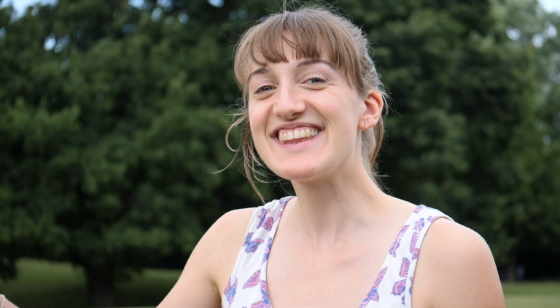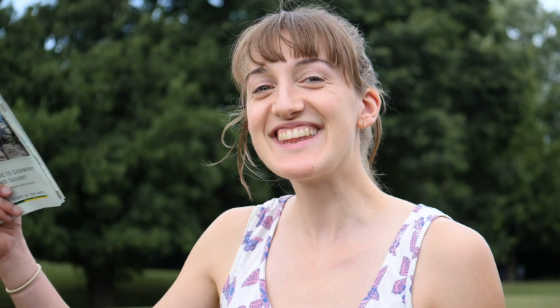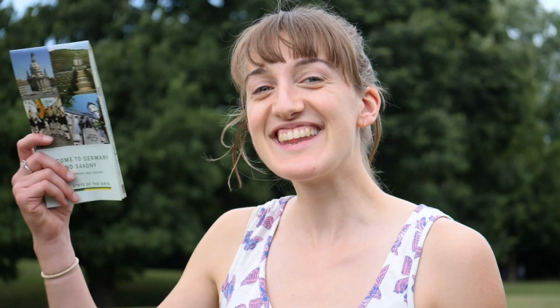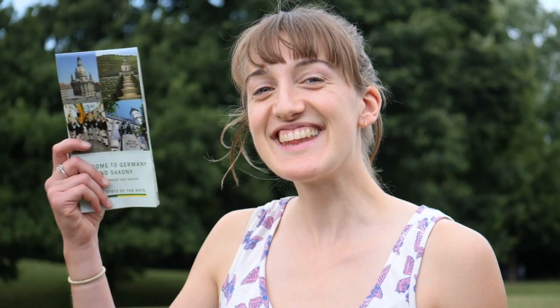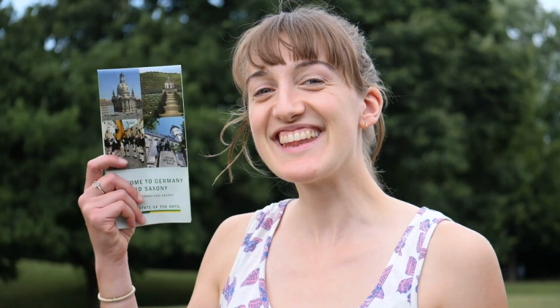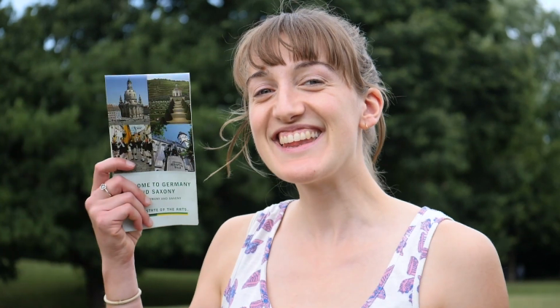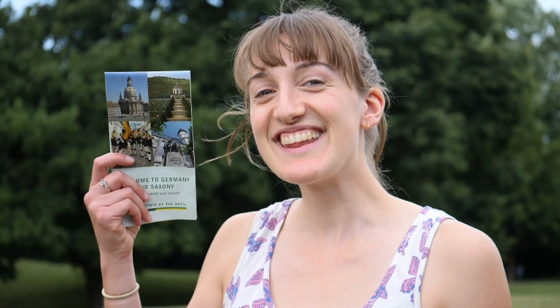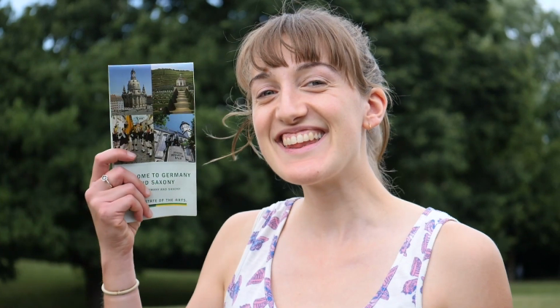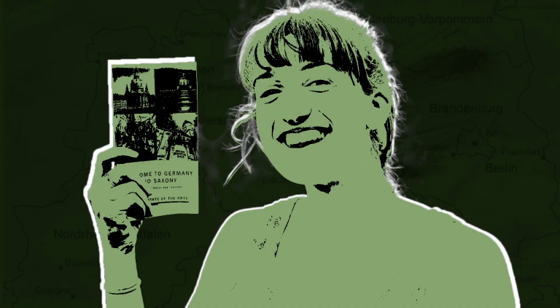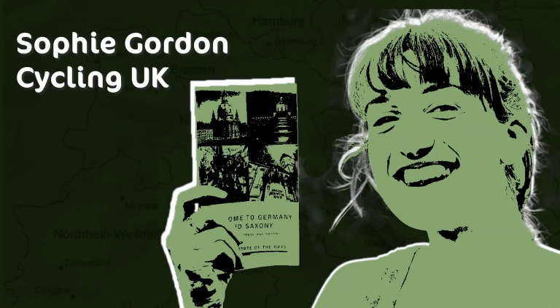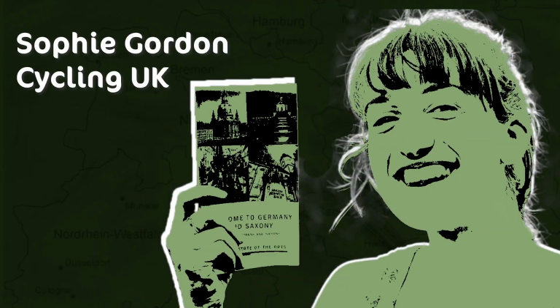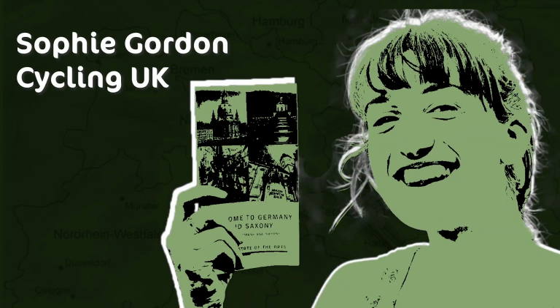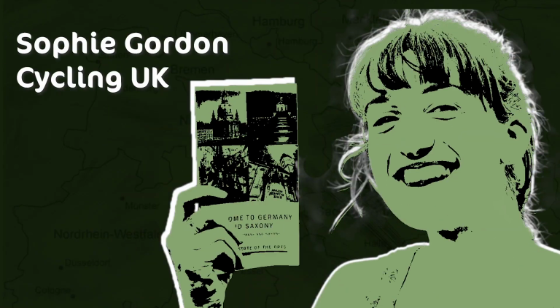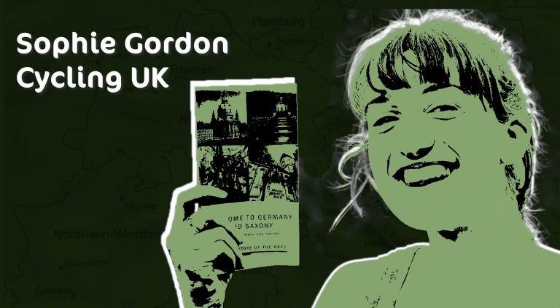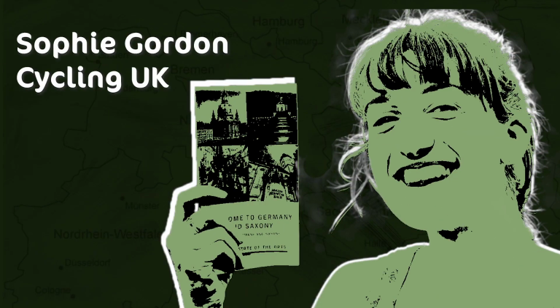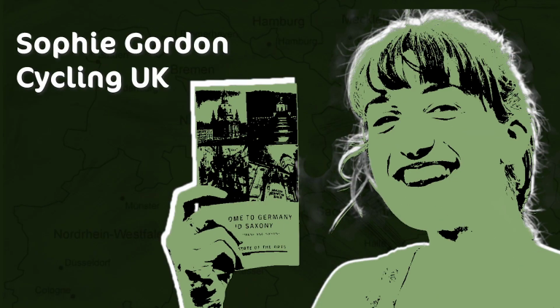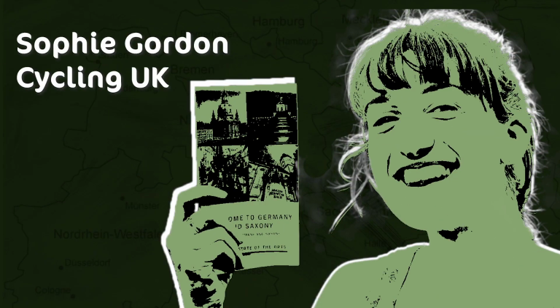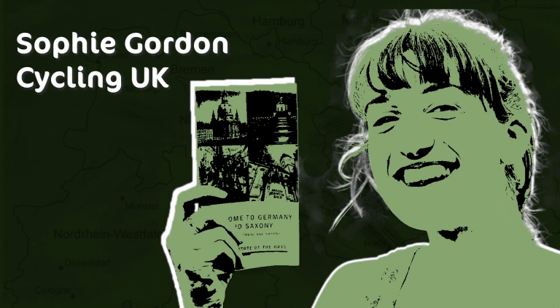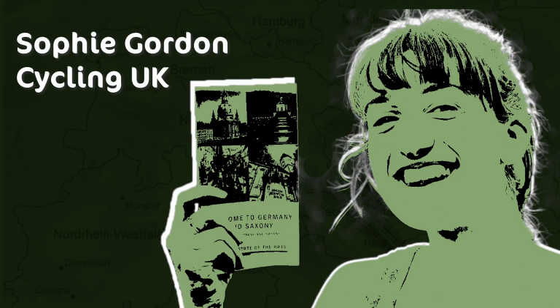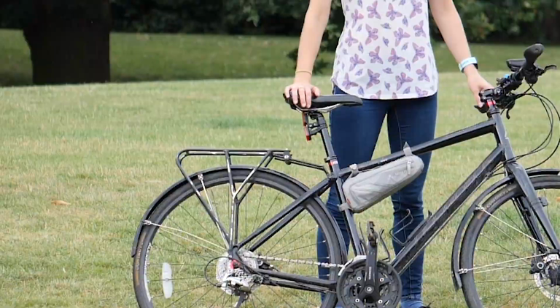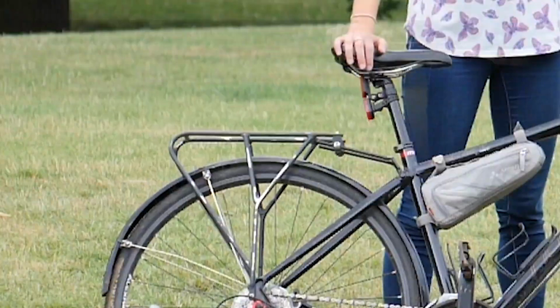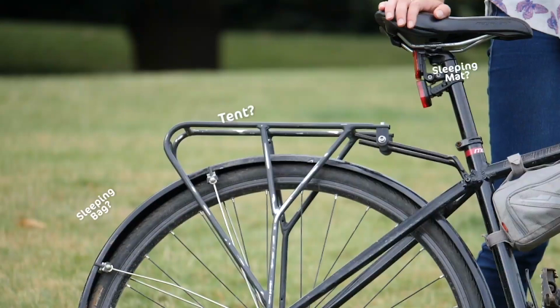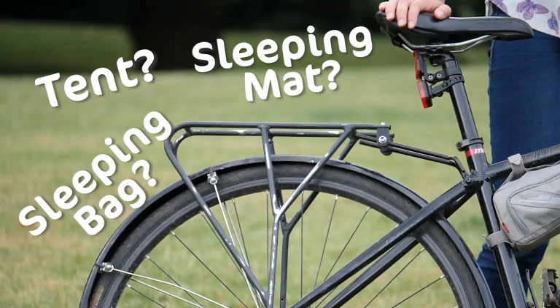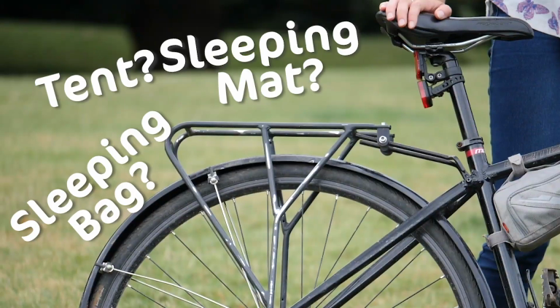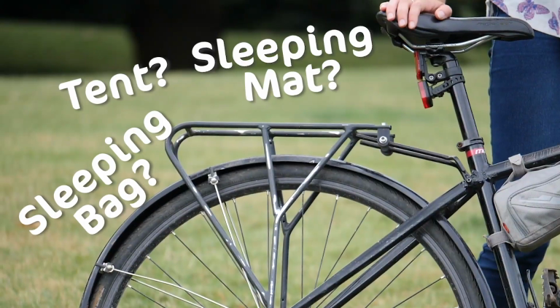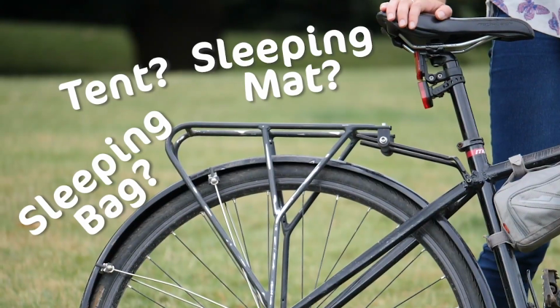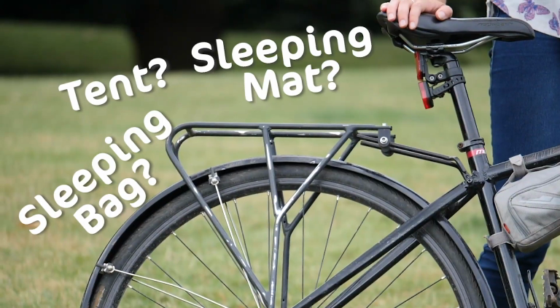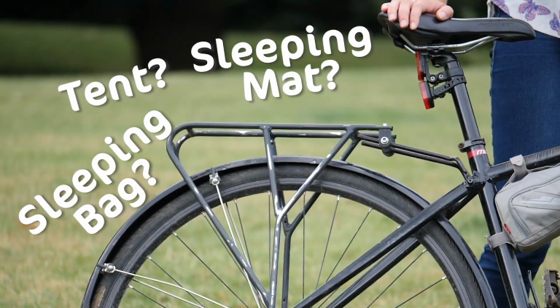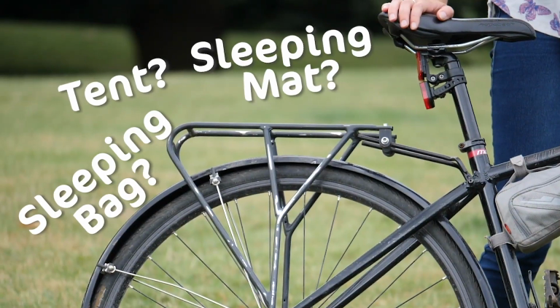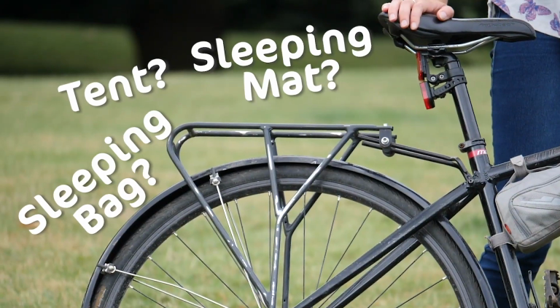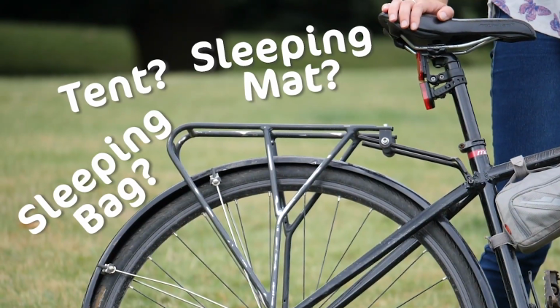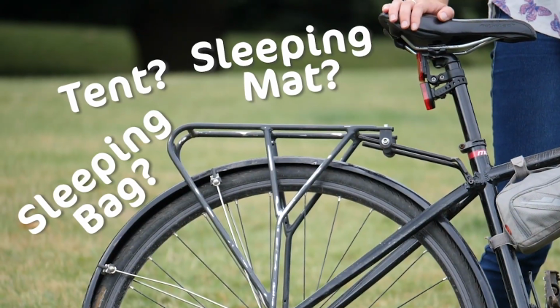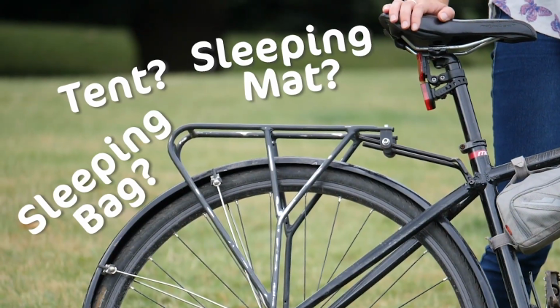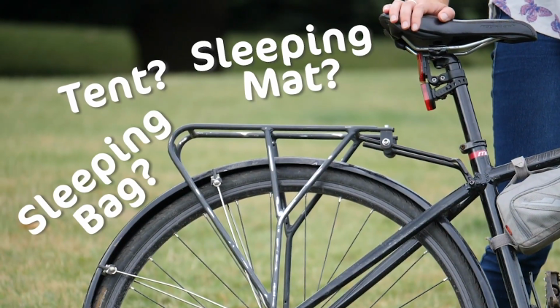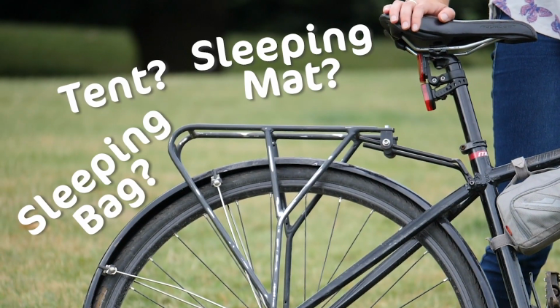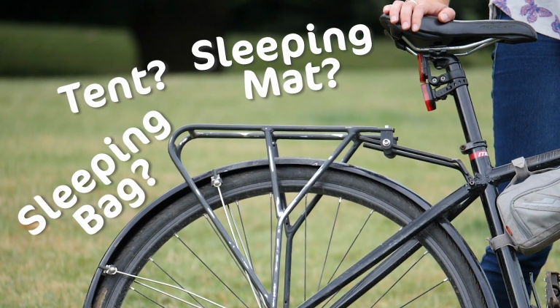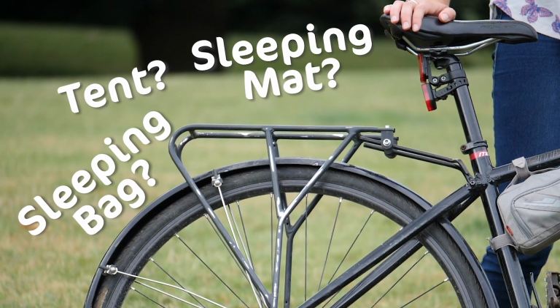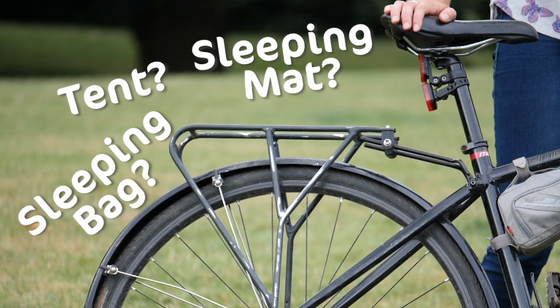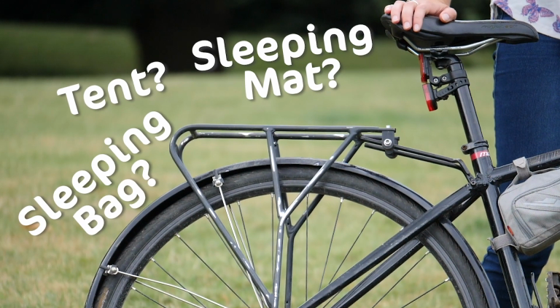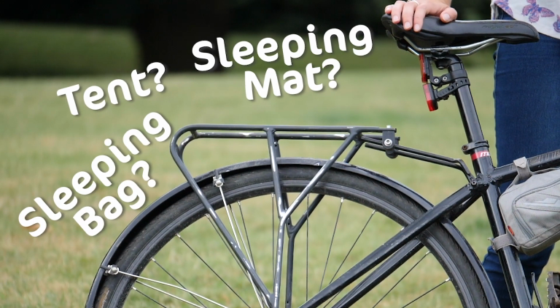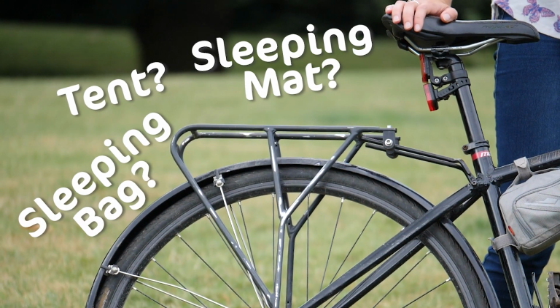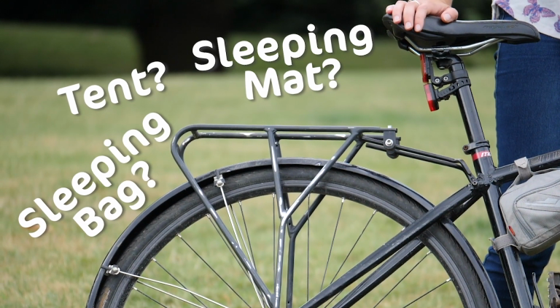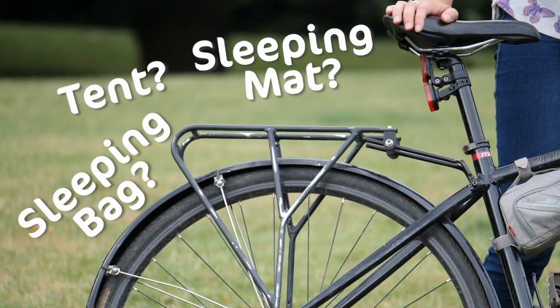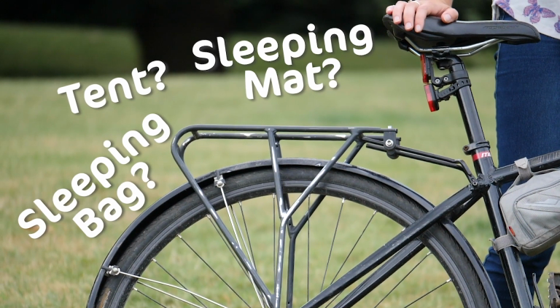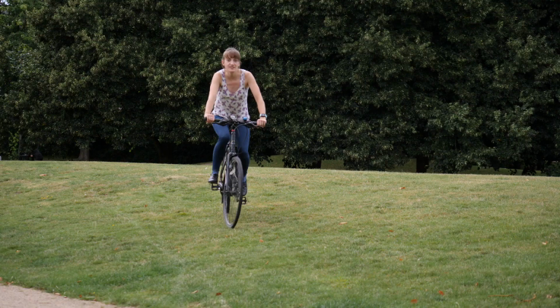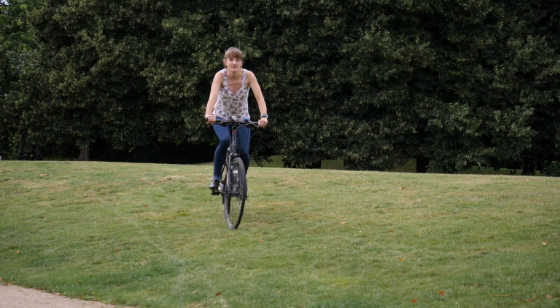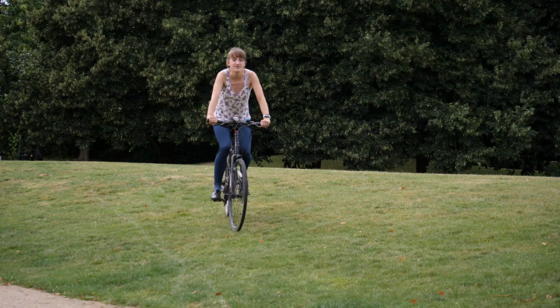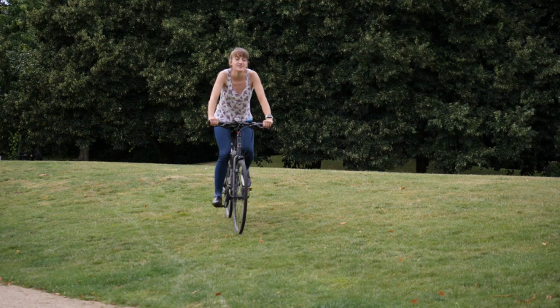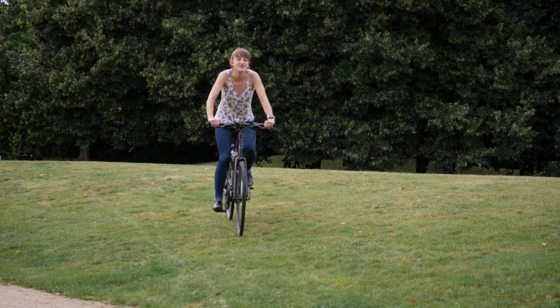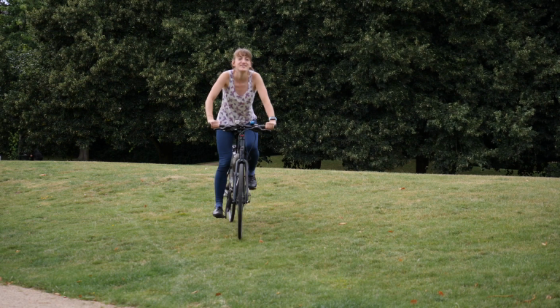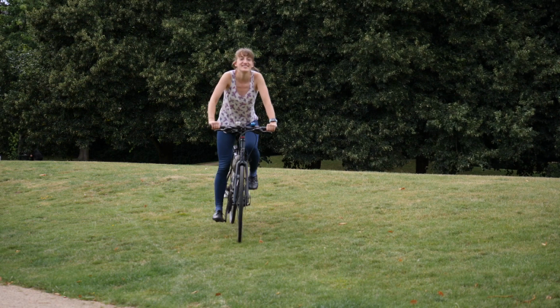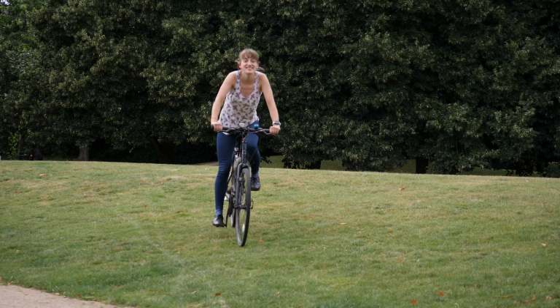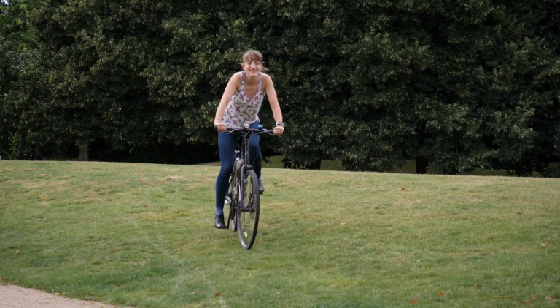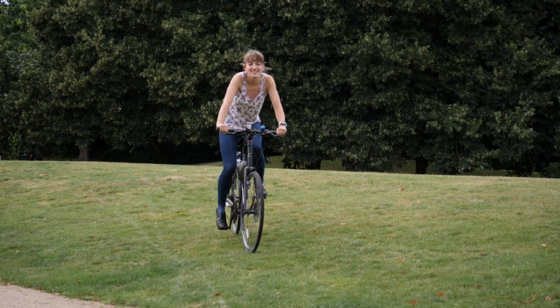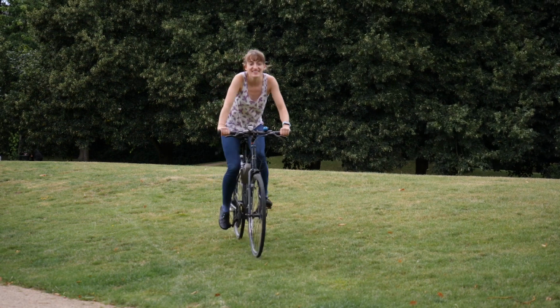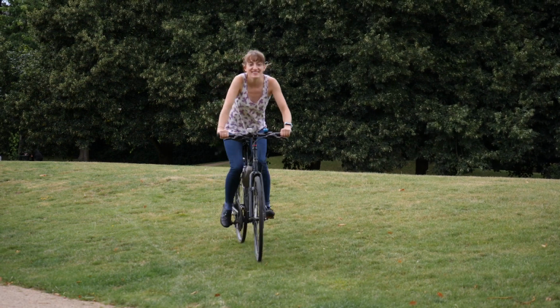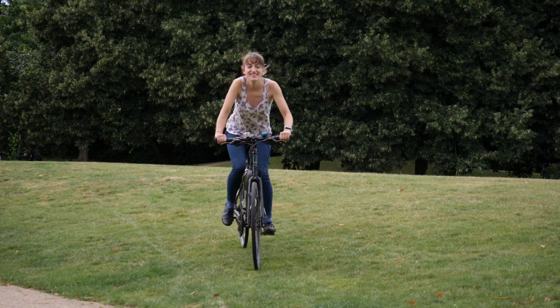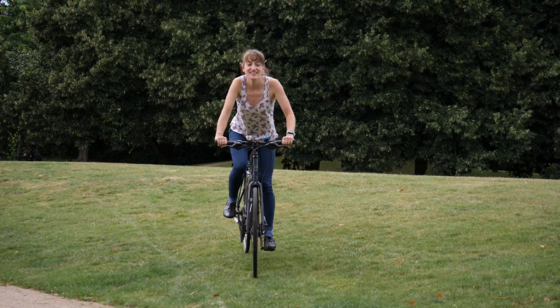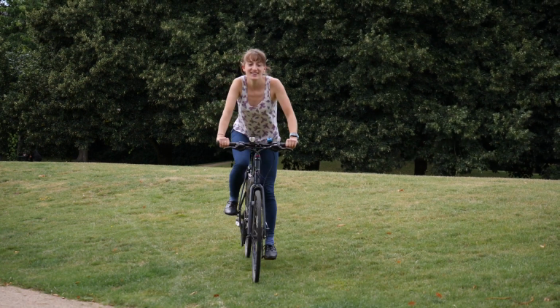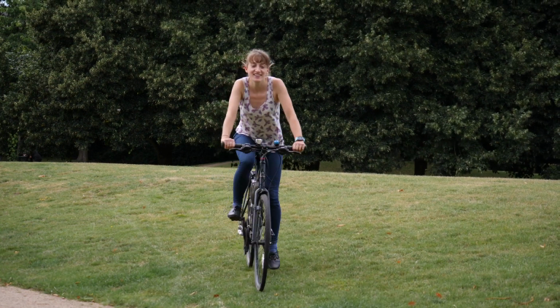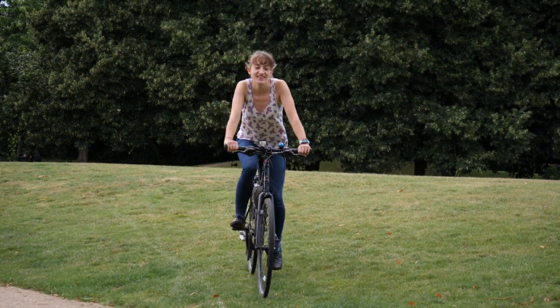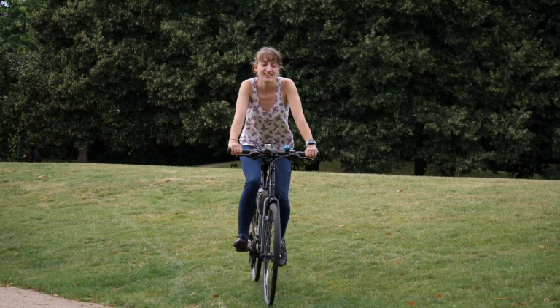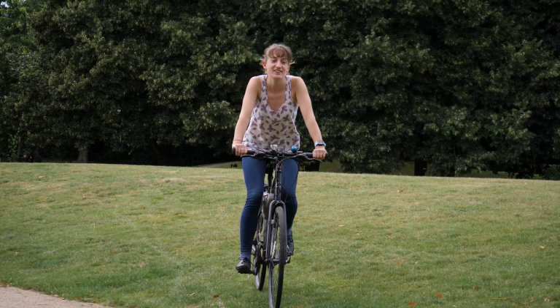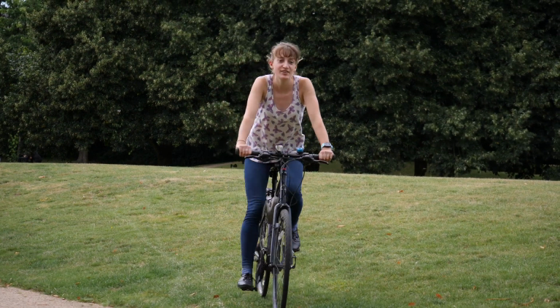This summer I'm going cycle touring in Europe, but I'm missing some camping gear. So I'm going to see our partners at Cotswold Outdoor for some advice.